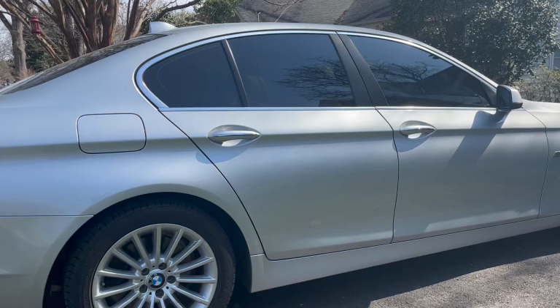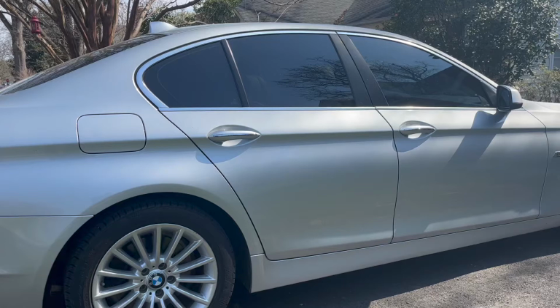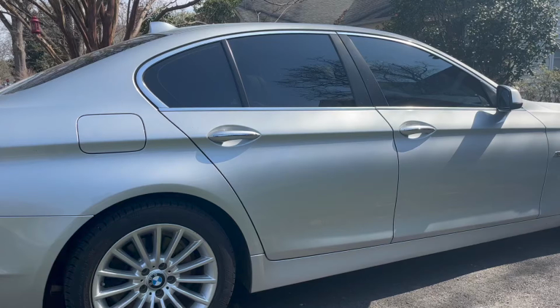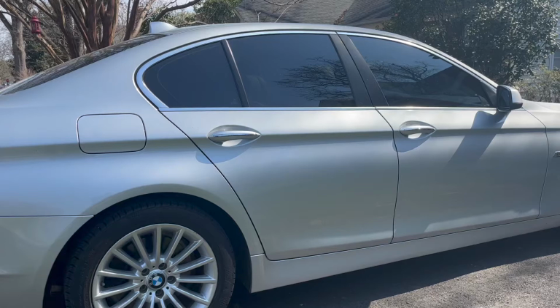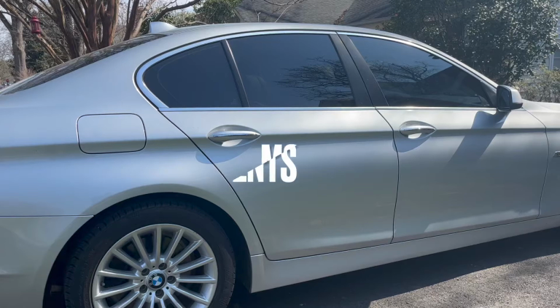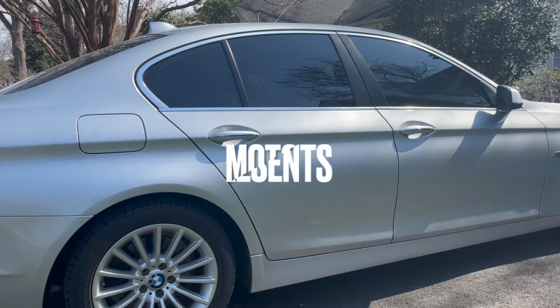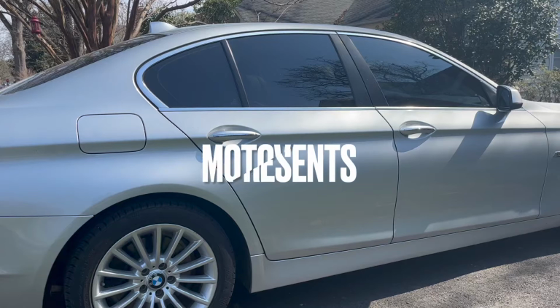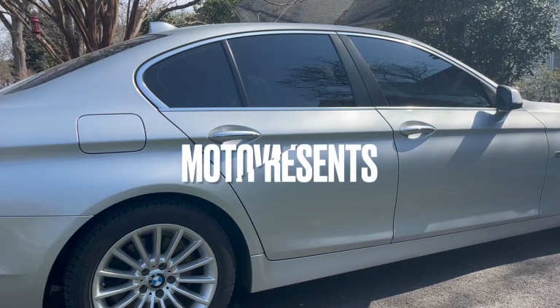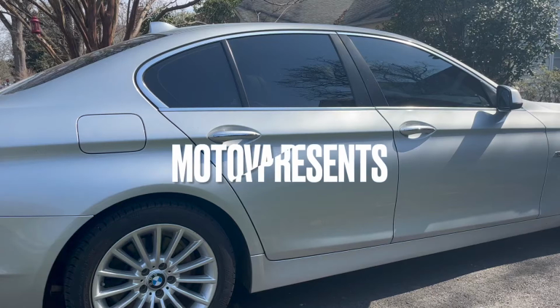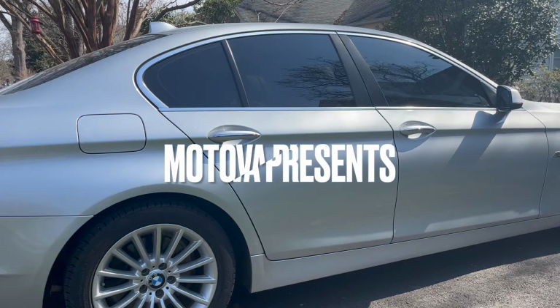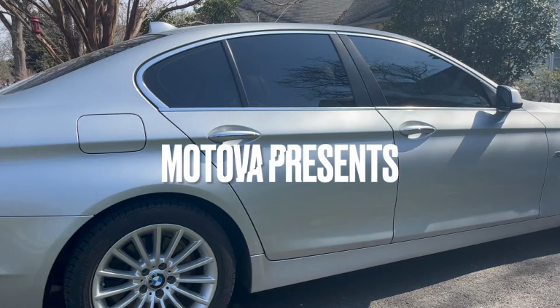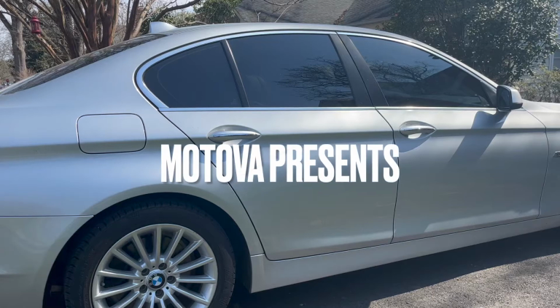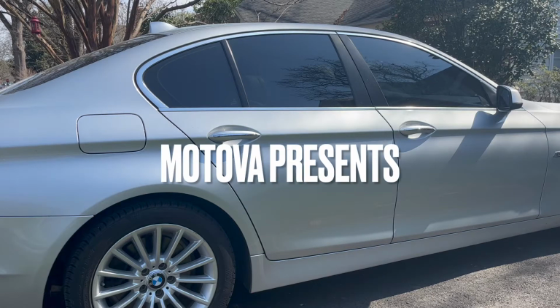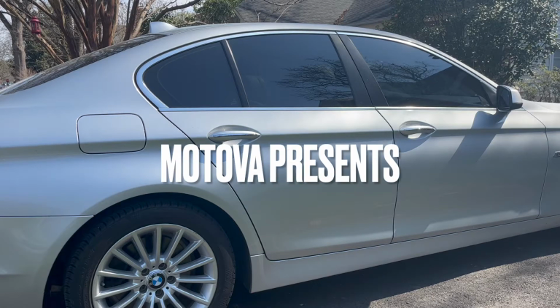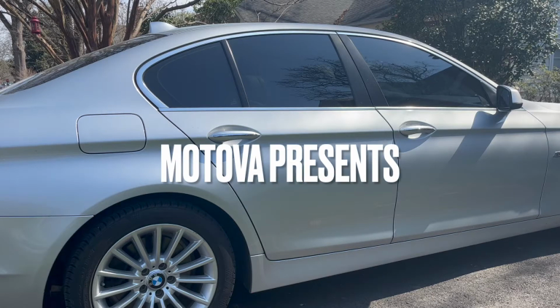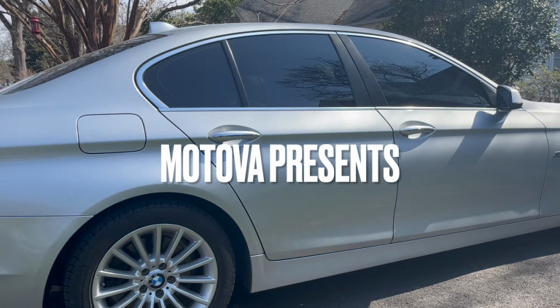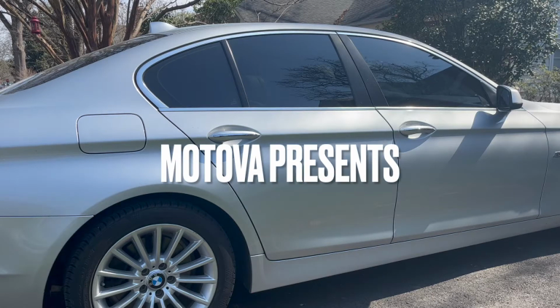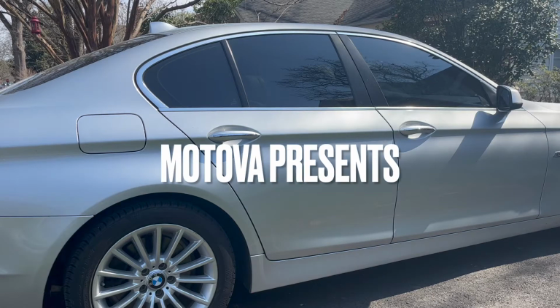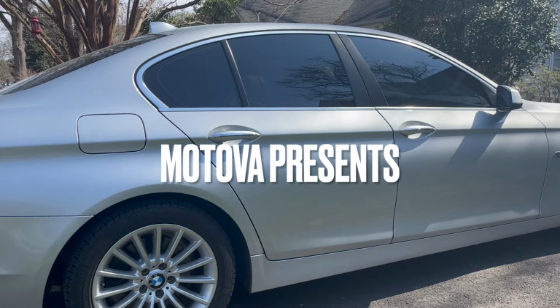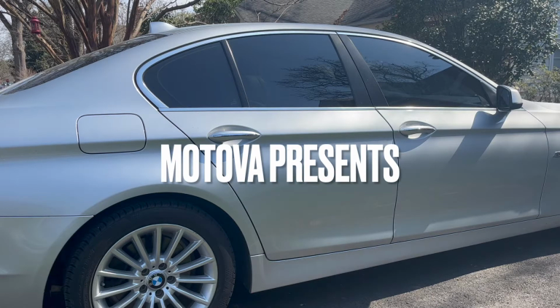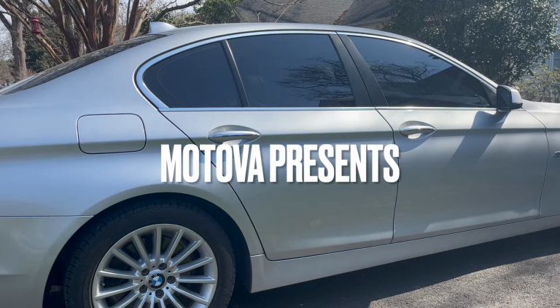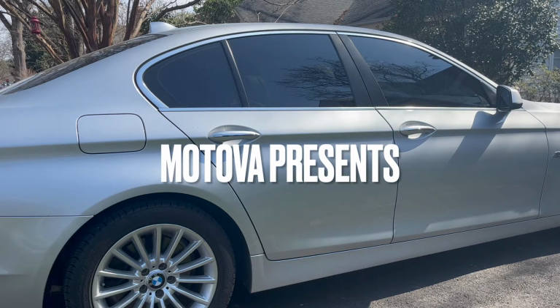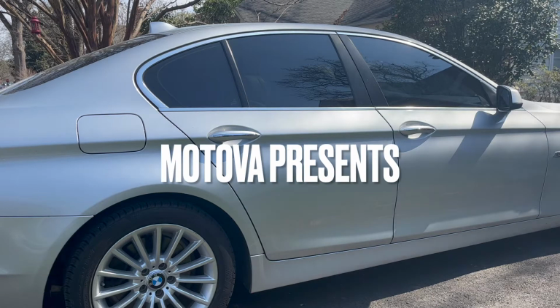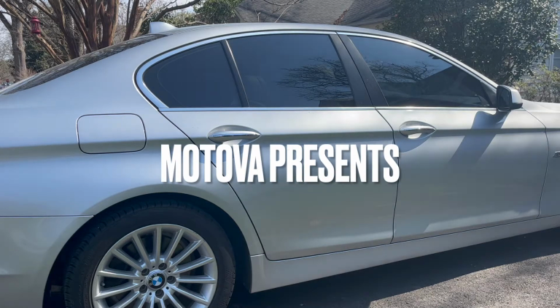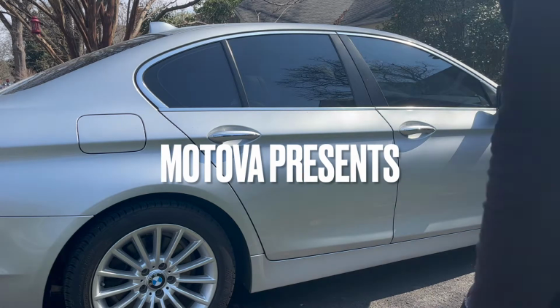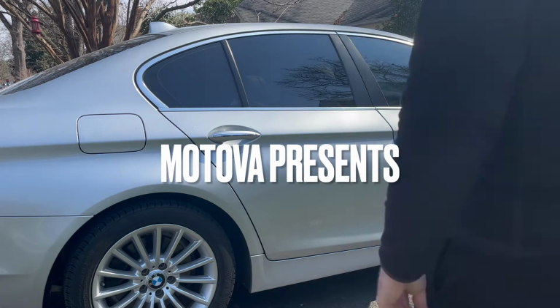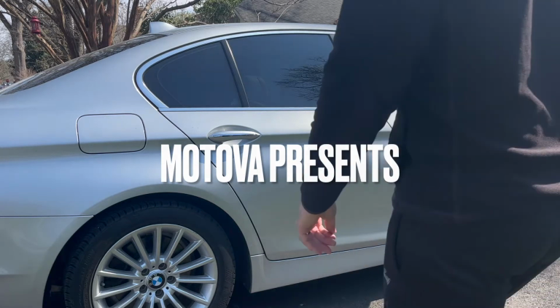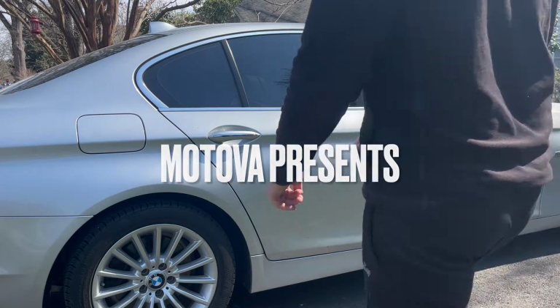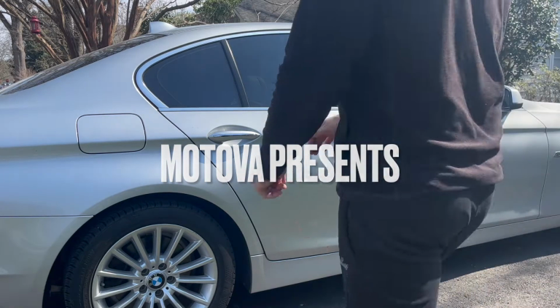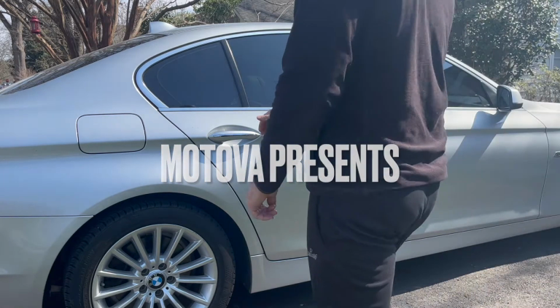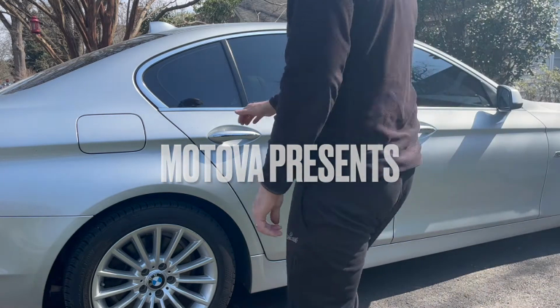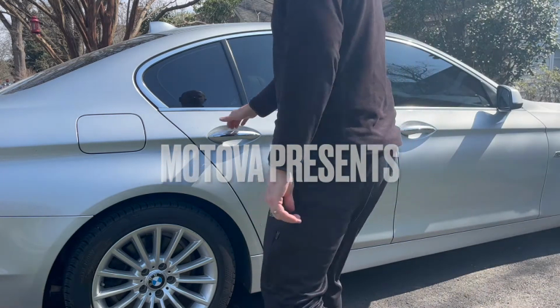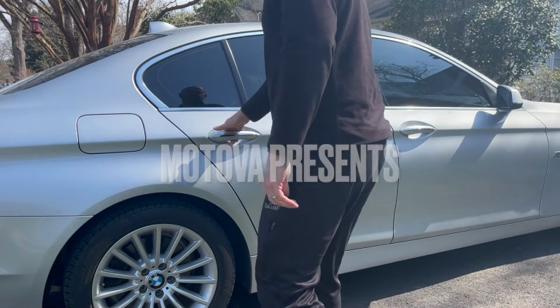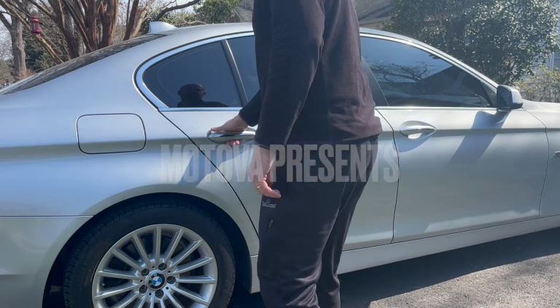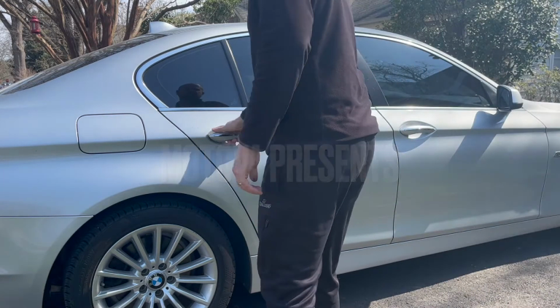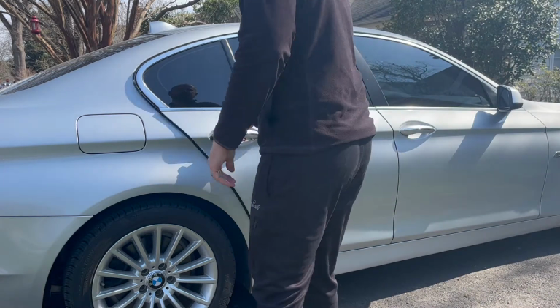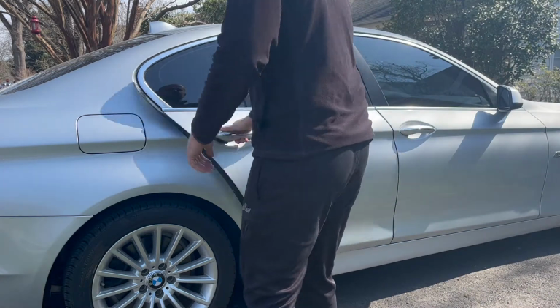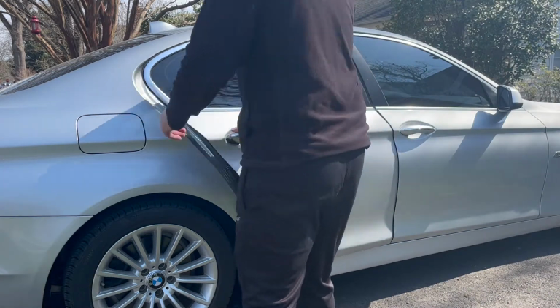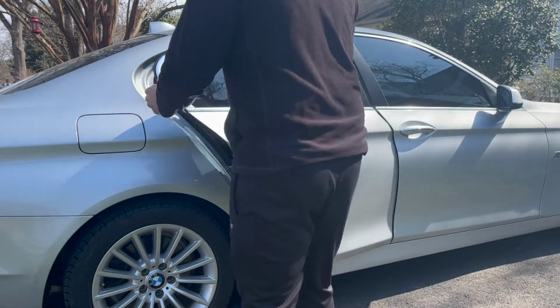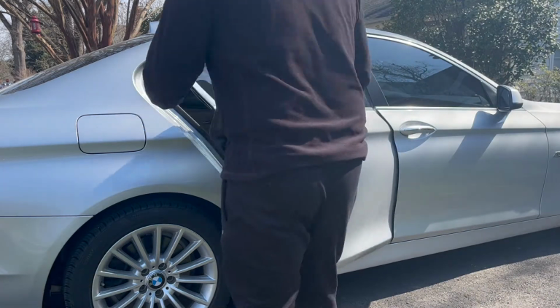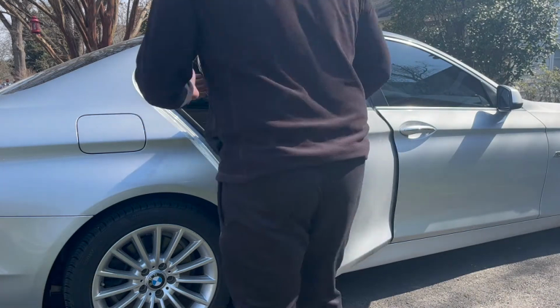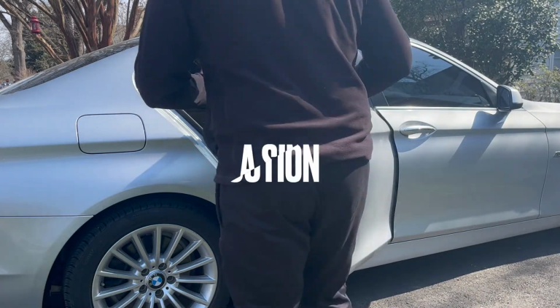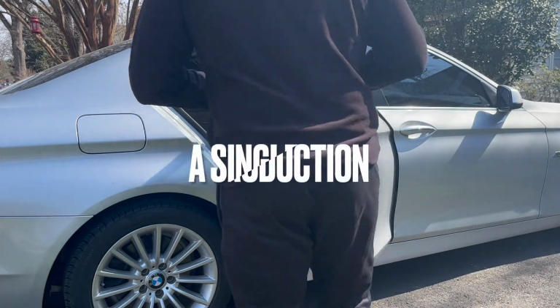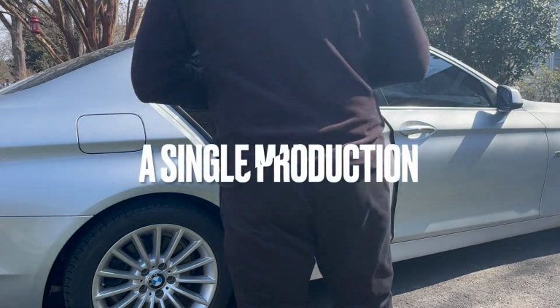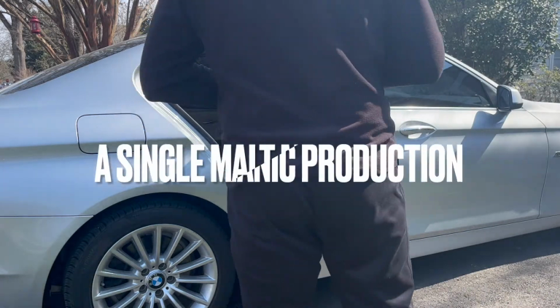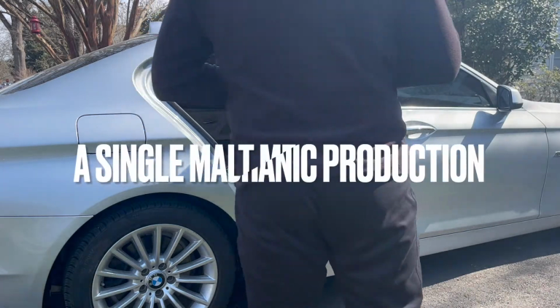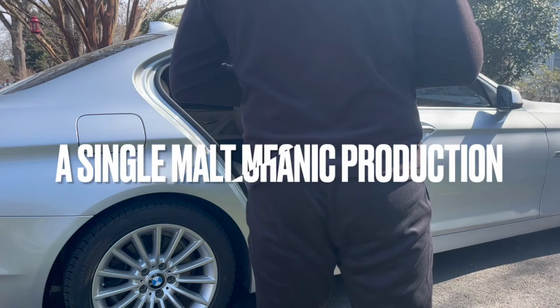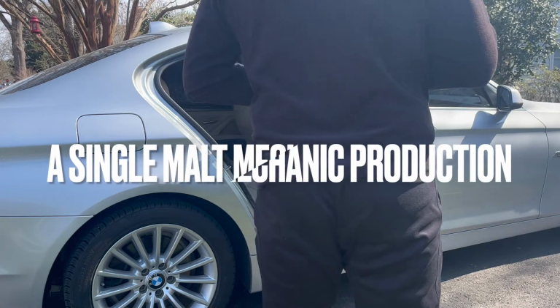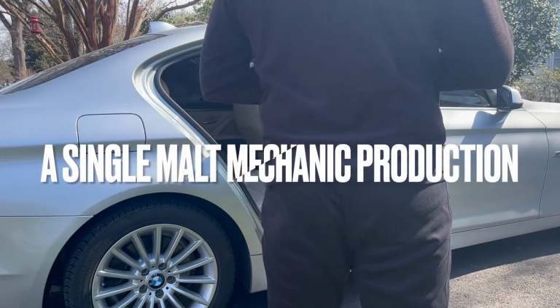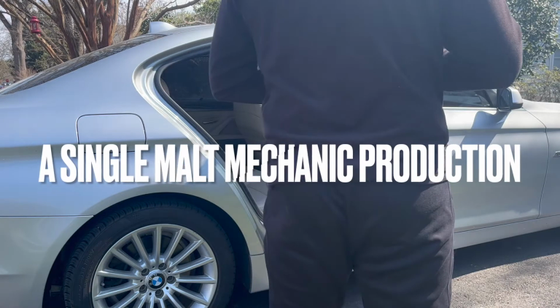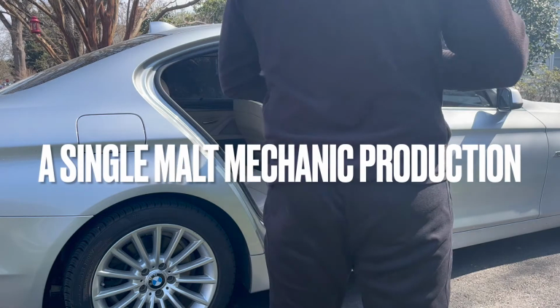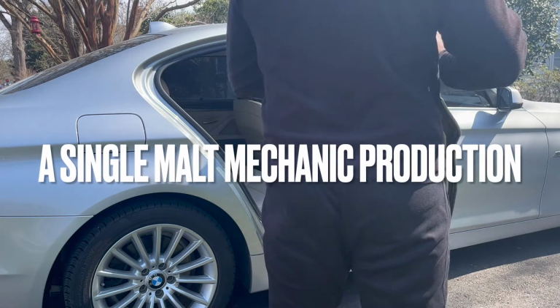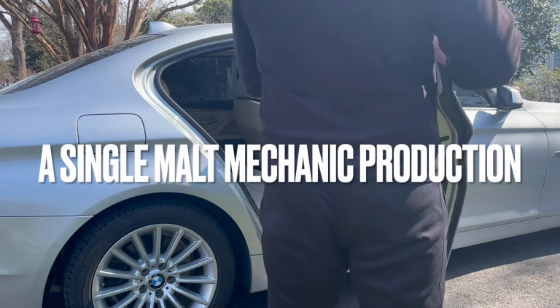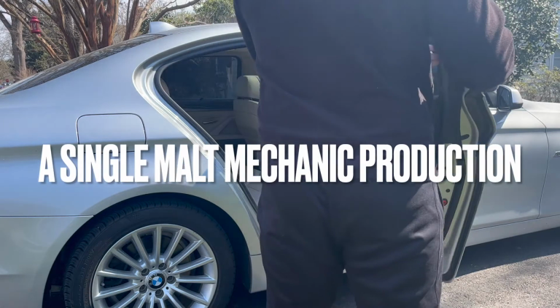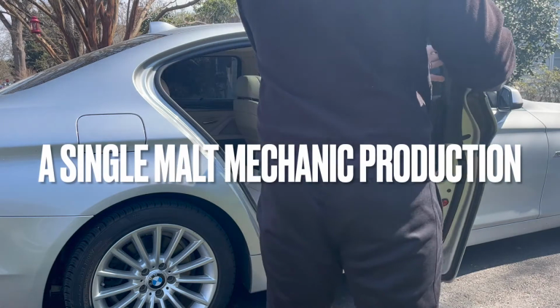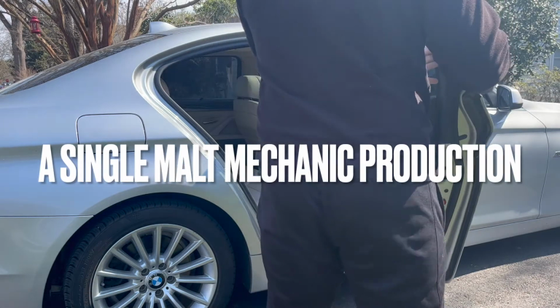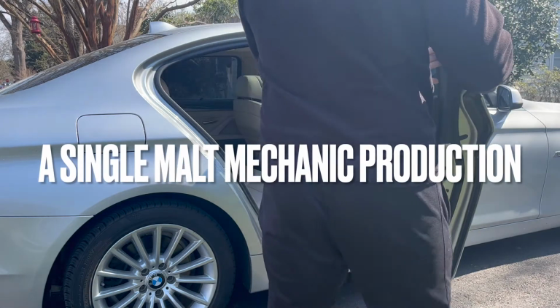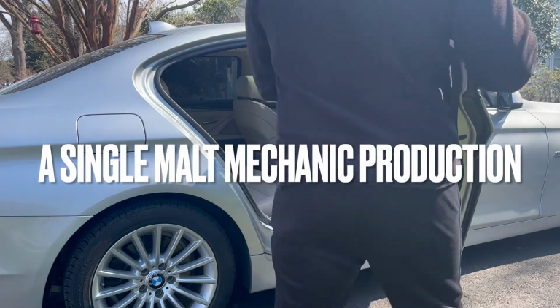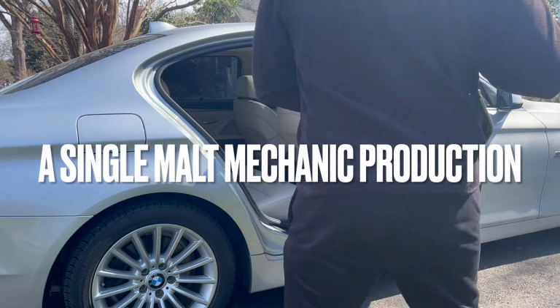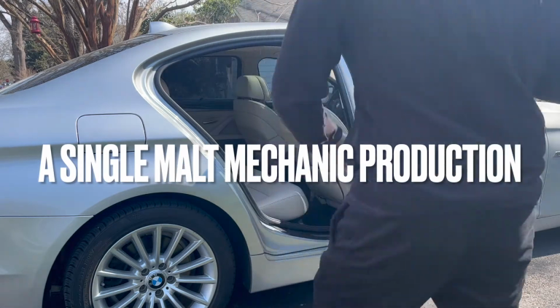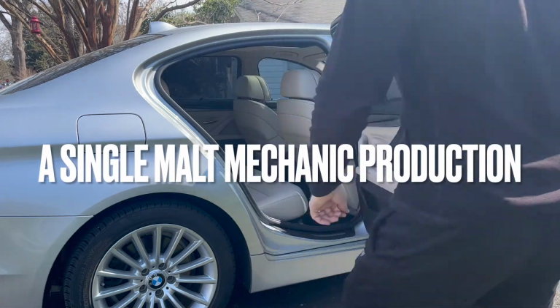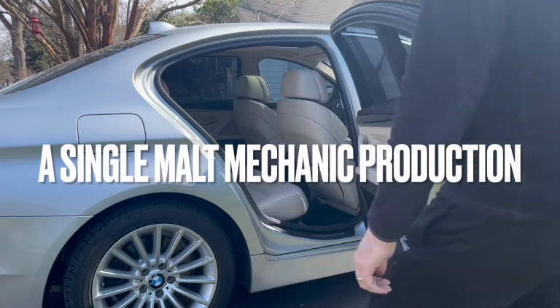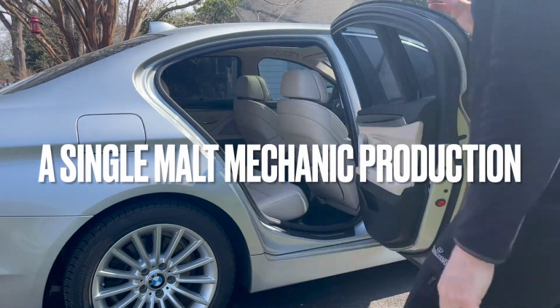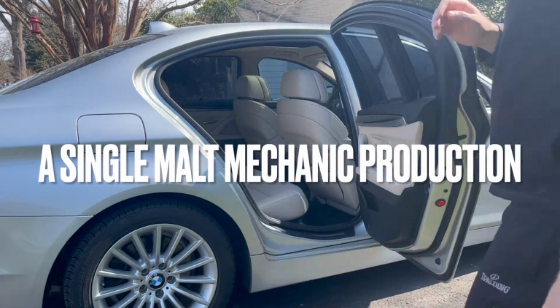Hey everybody, in today's video I'm going to perform a compression test on my 2011 BMW 535i.